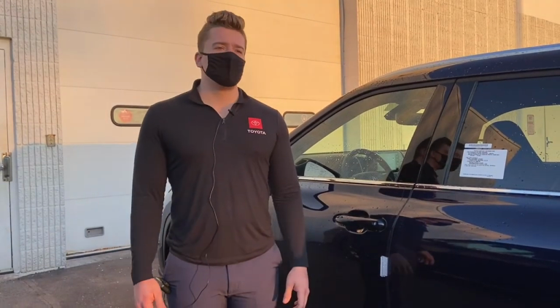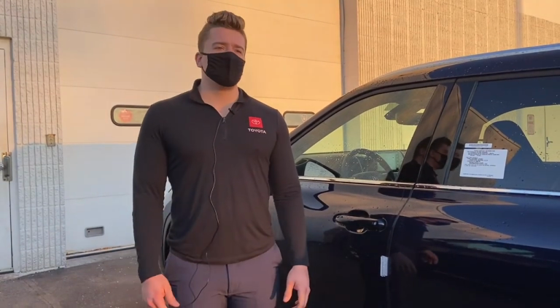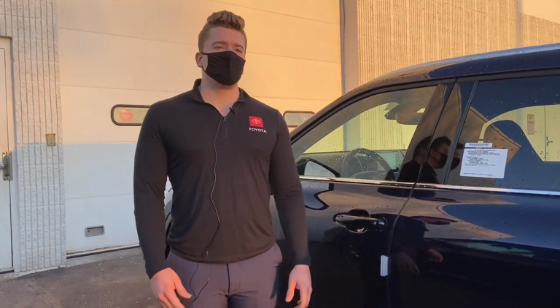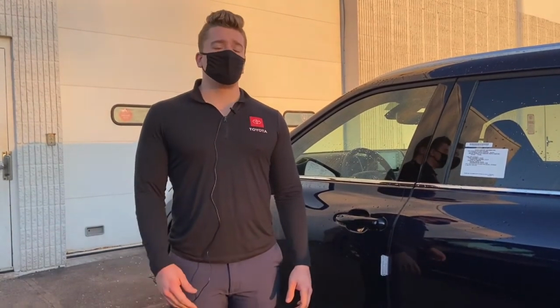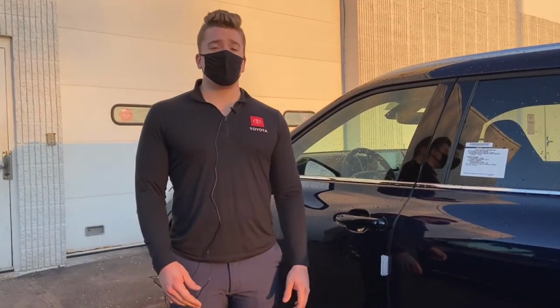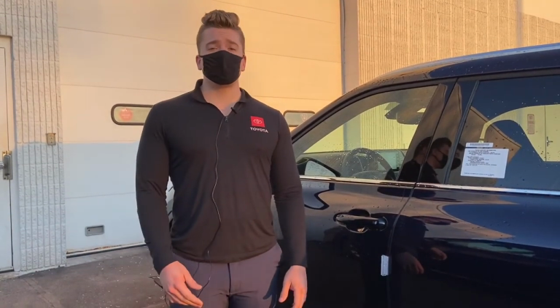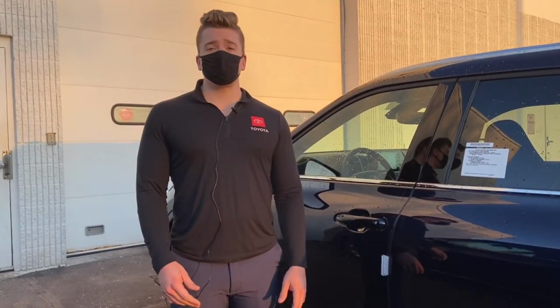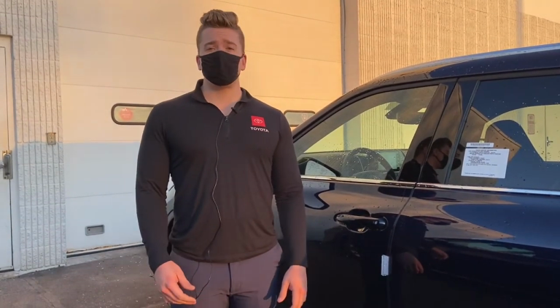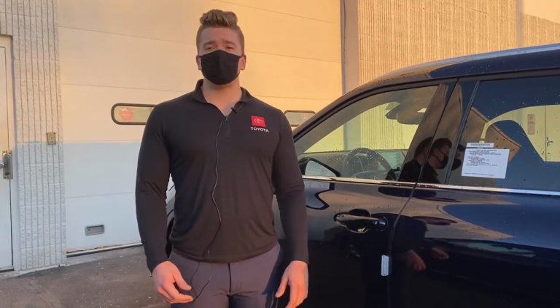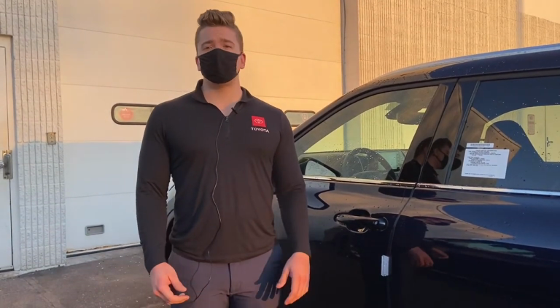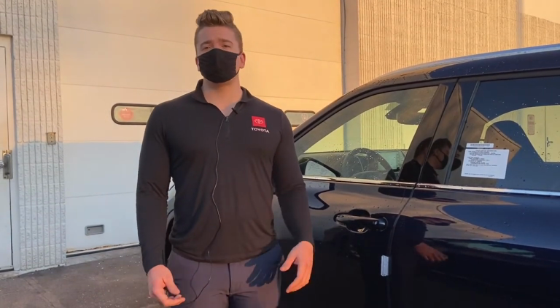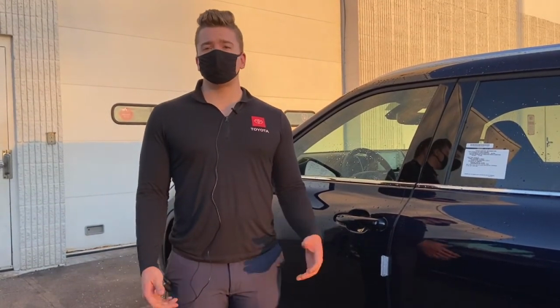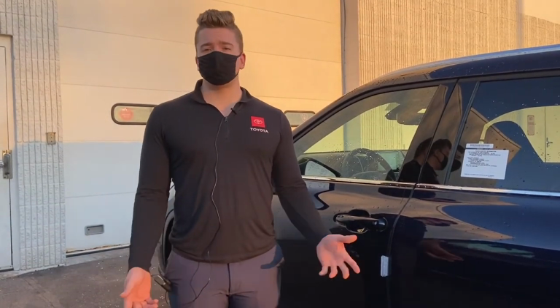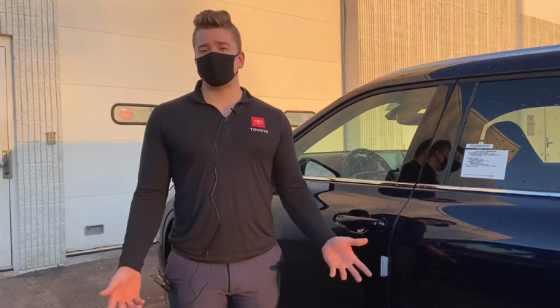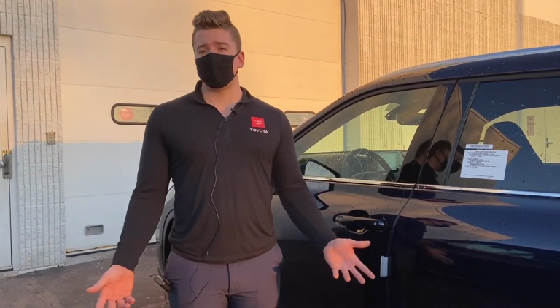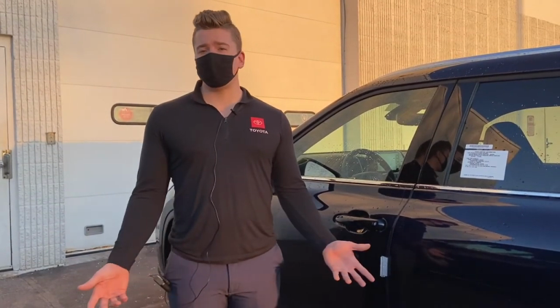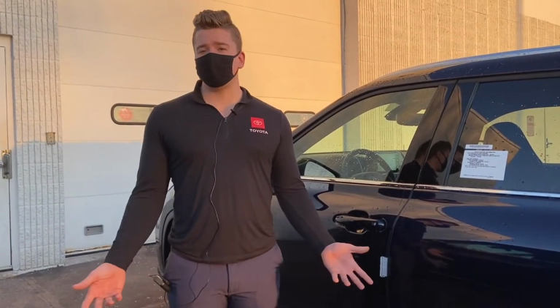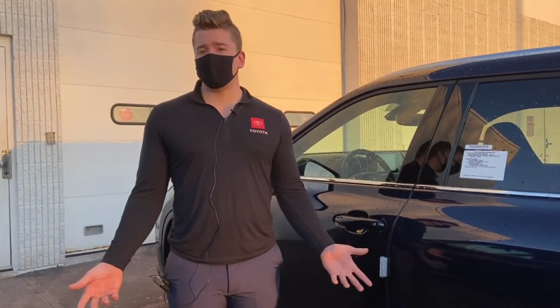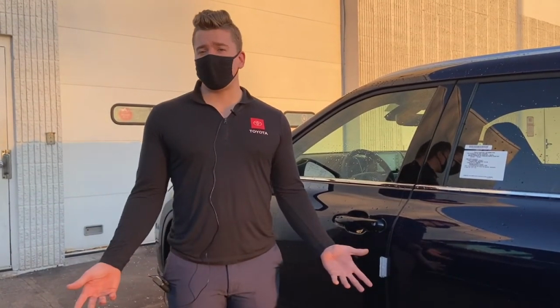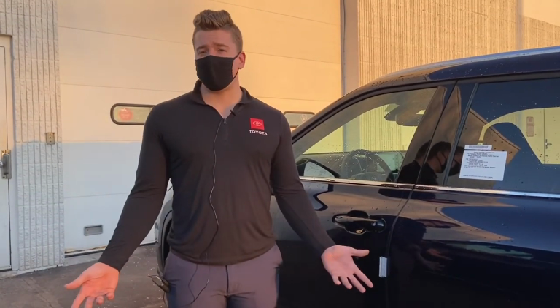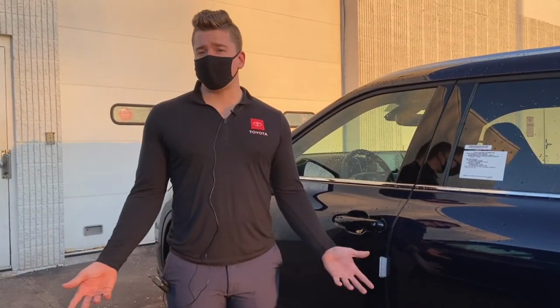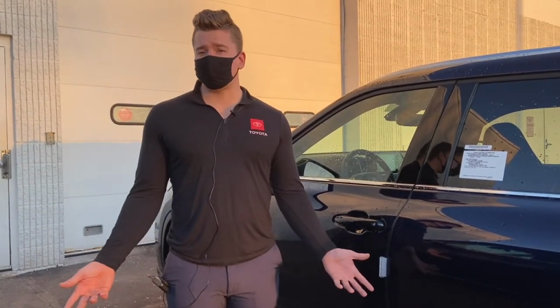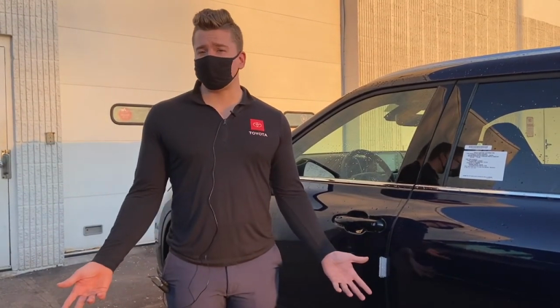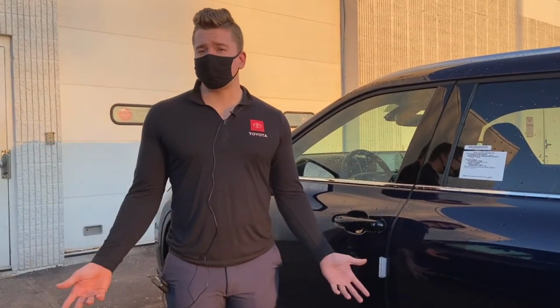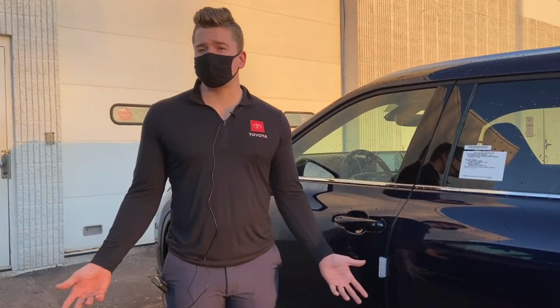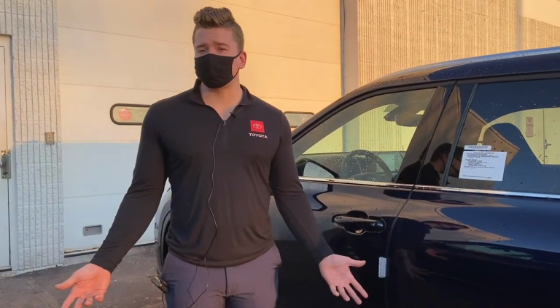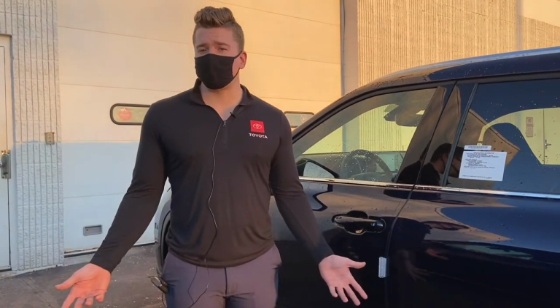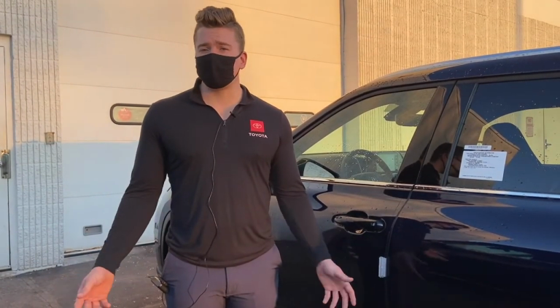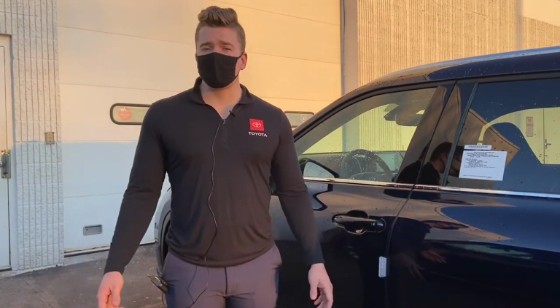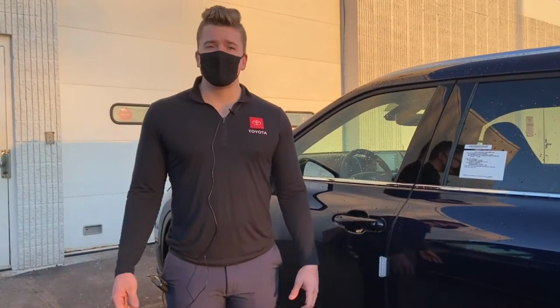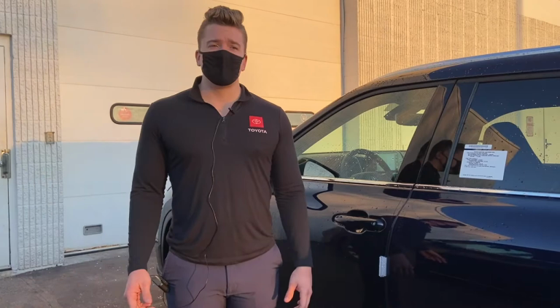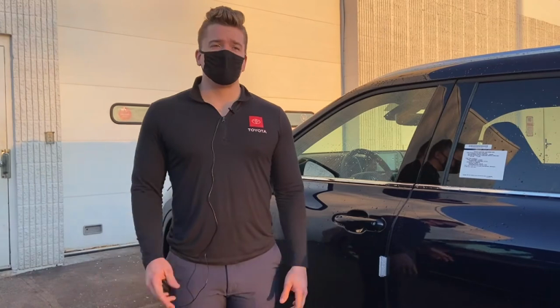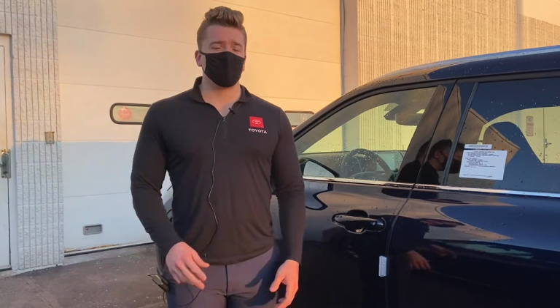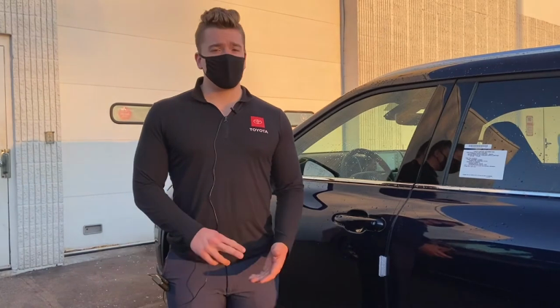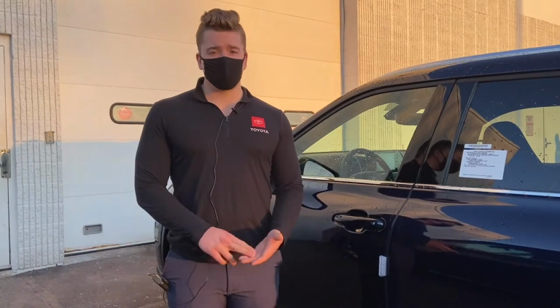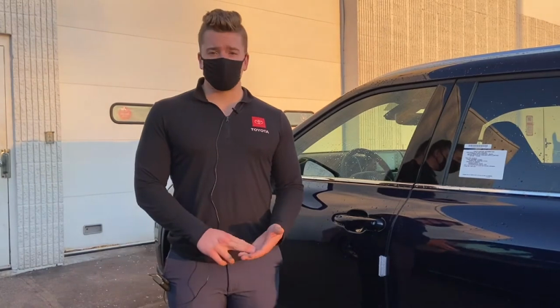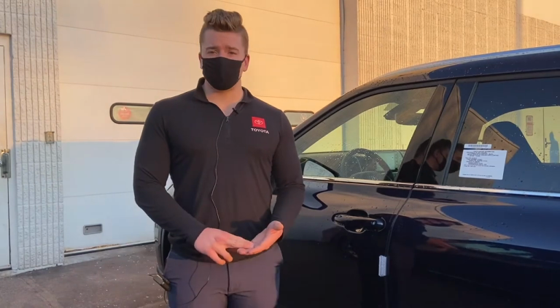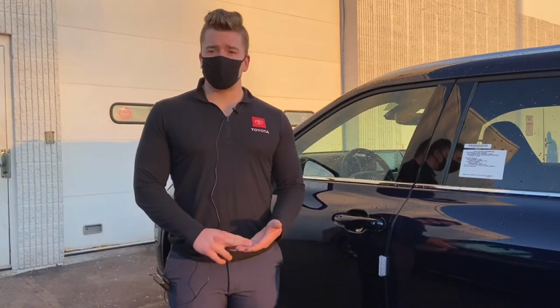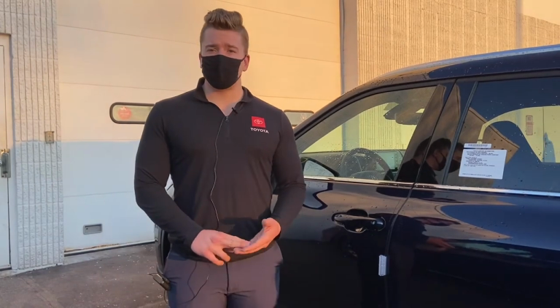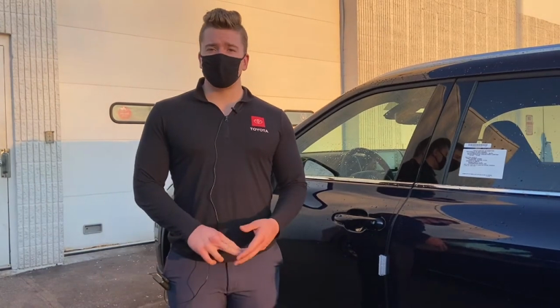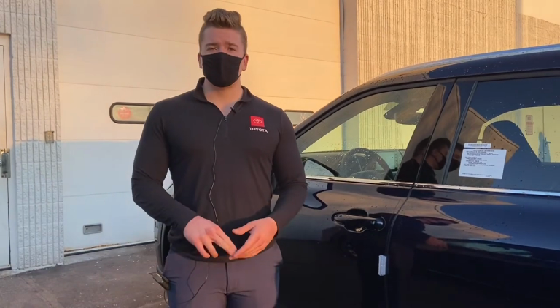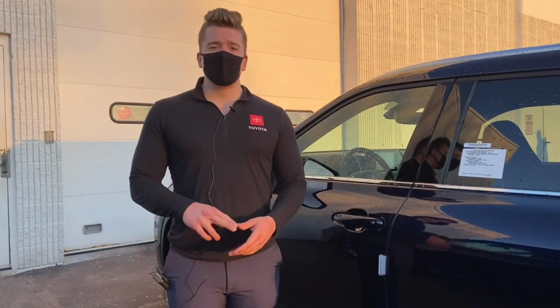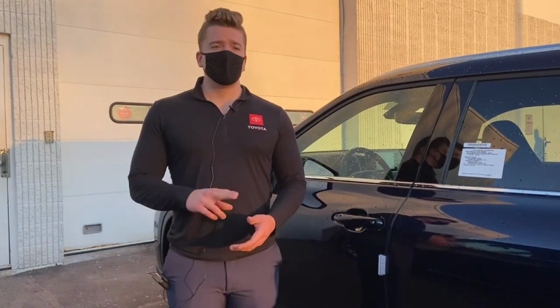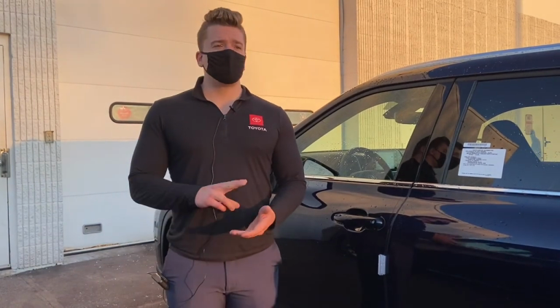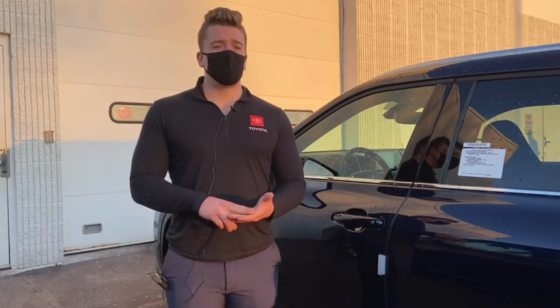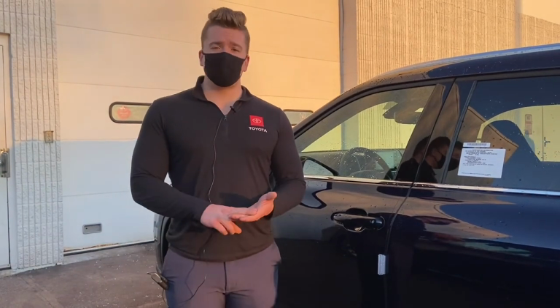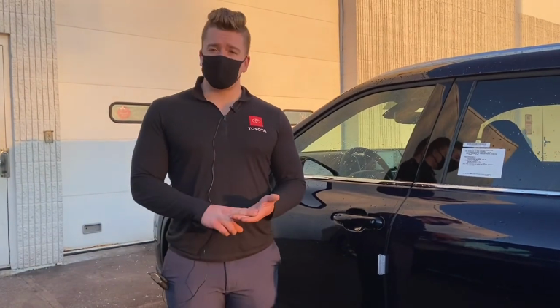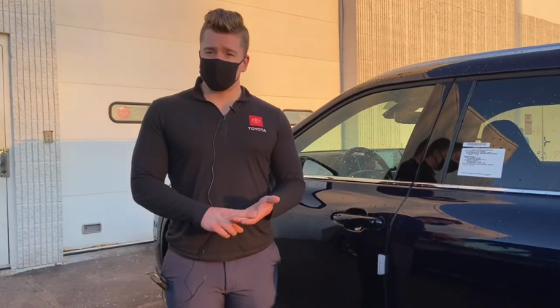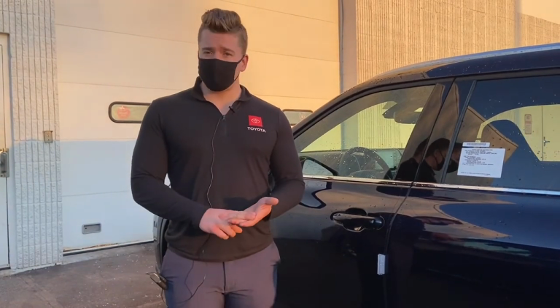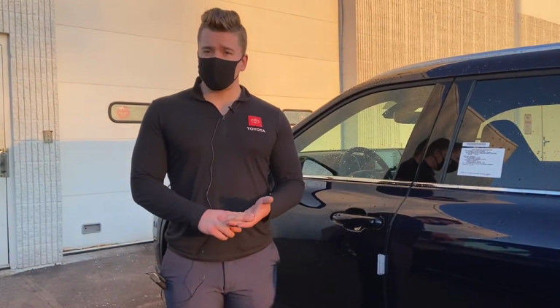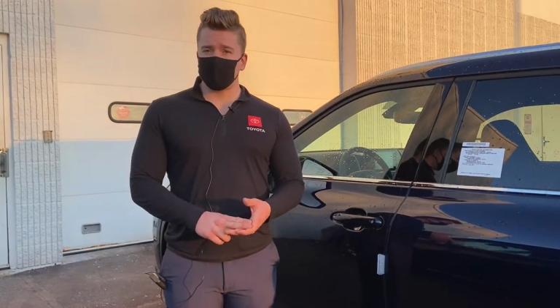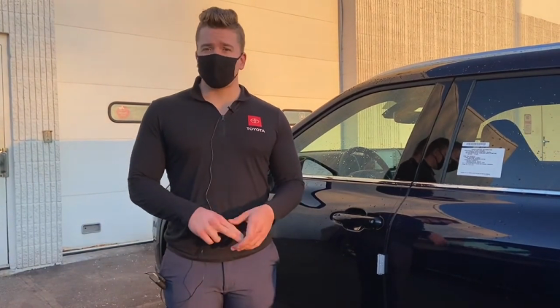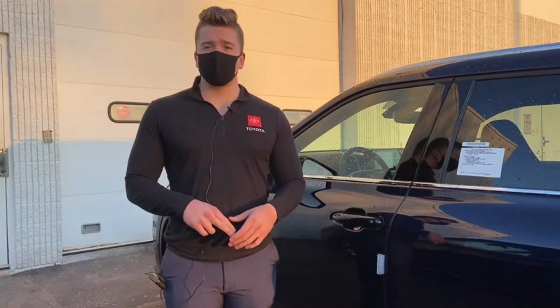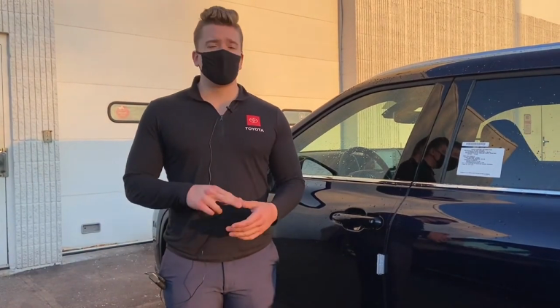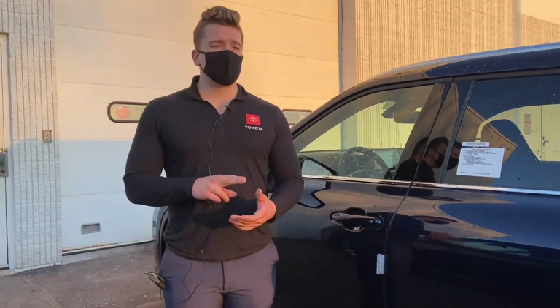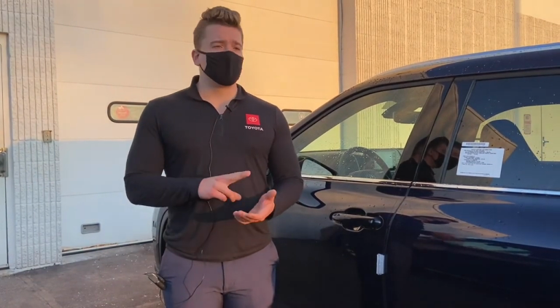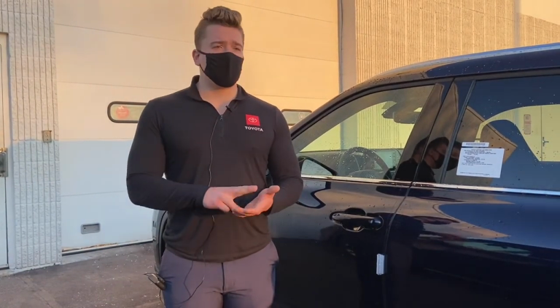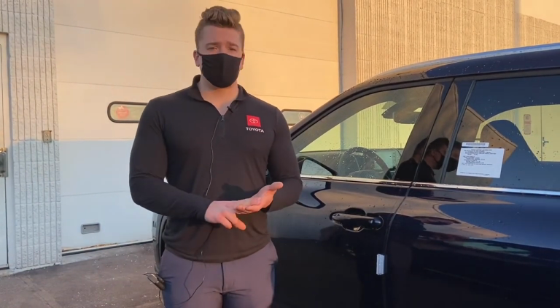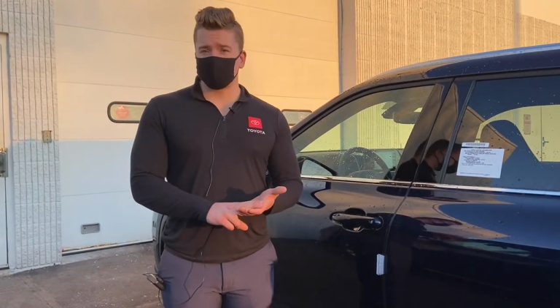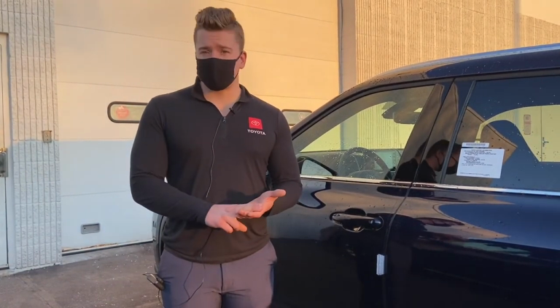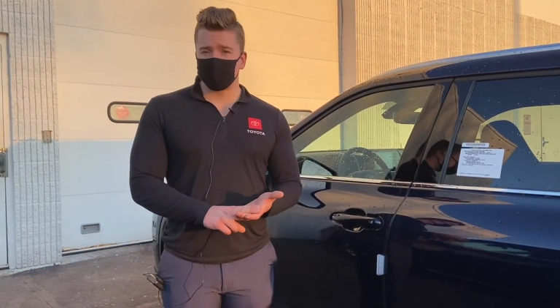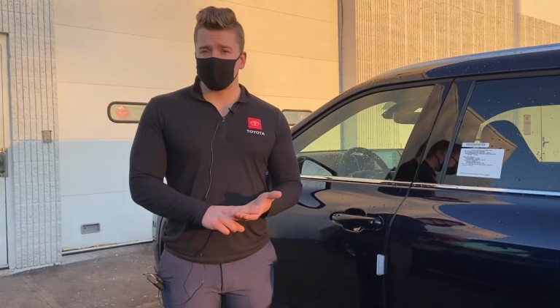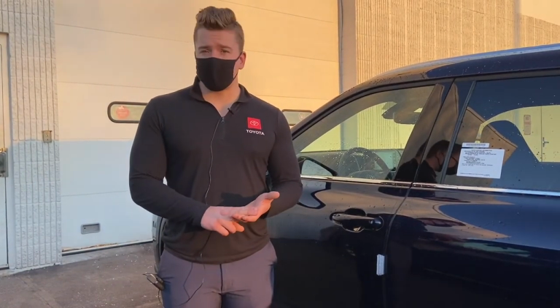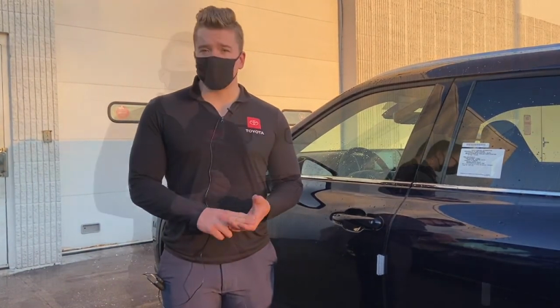You're also going to be able to drive and handle corners better. Braking is going to be better, turning is going to be better, cornering is going to be better.